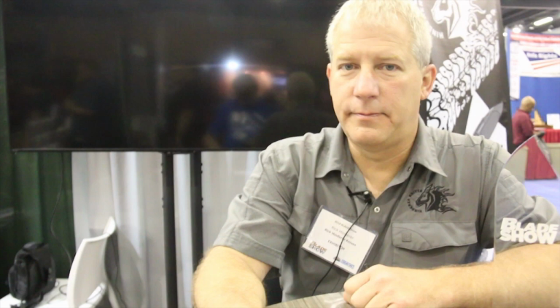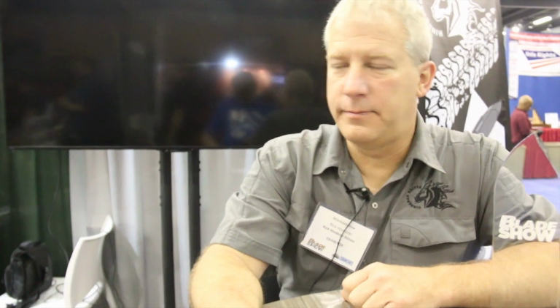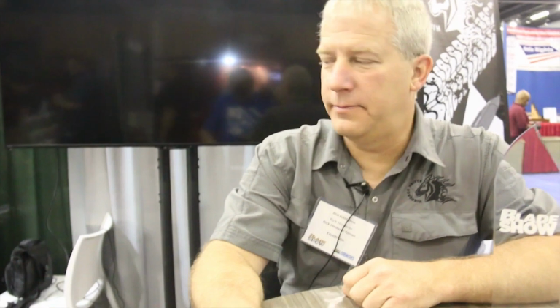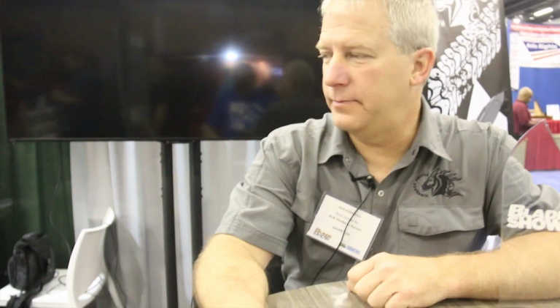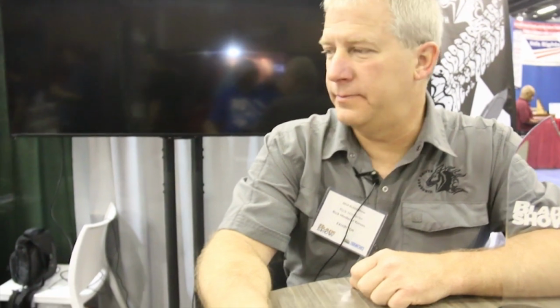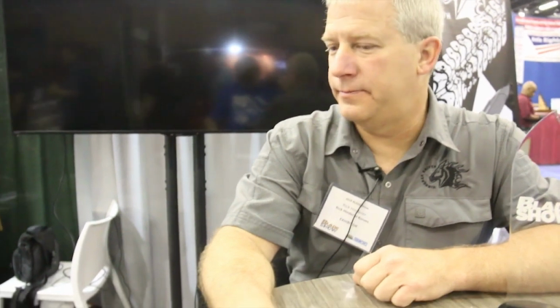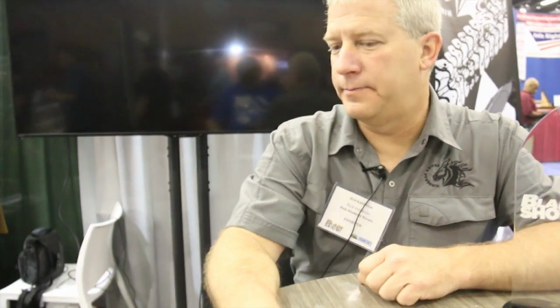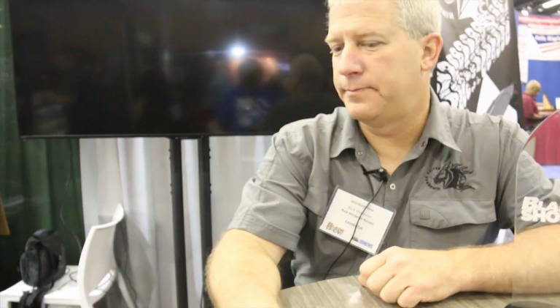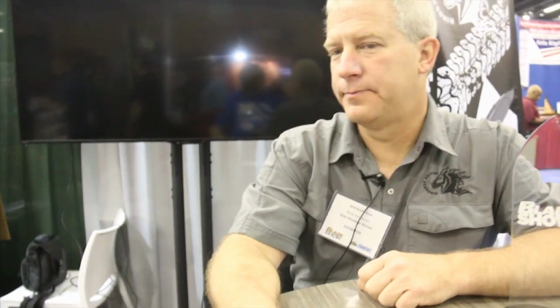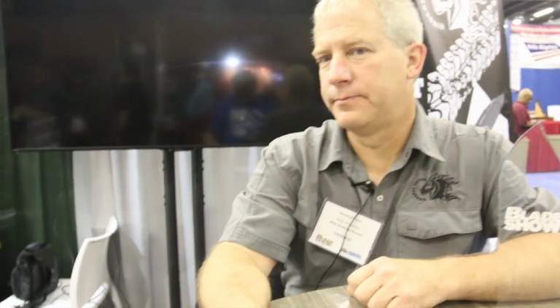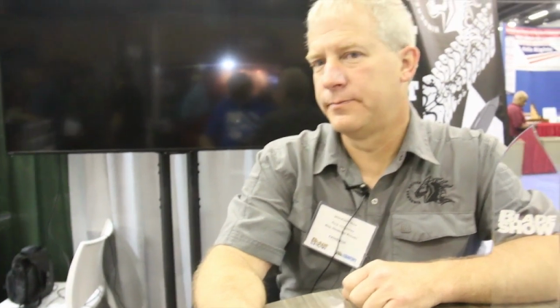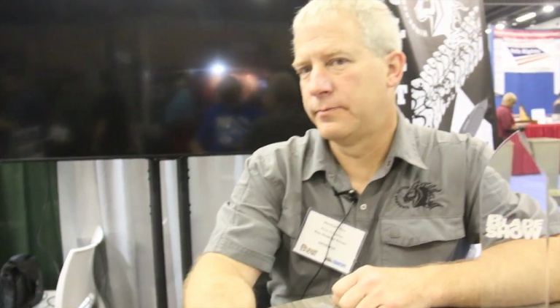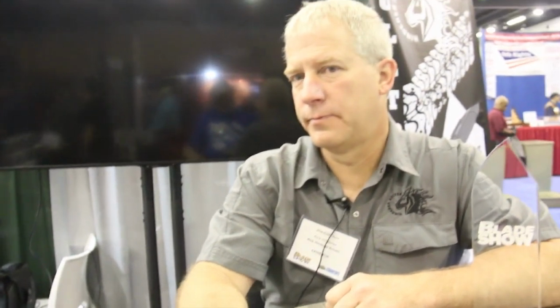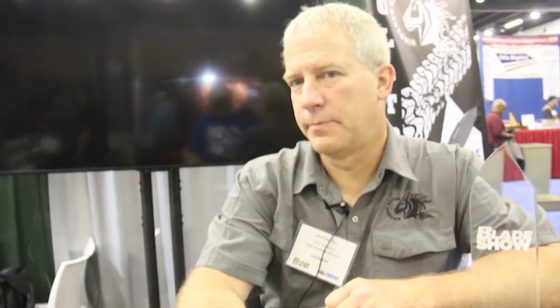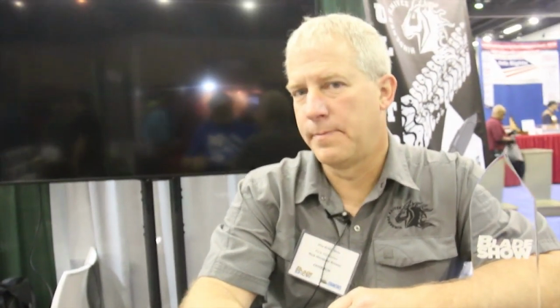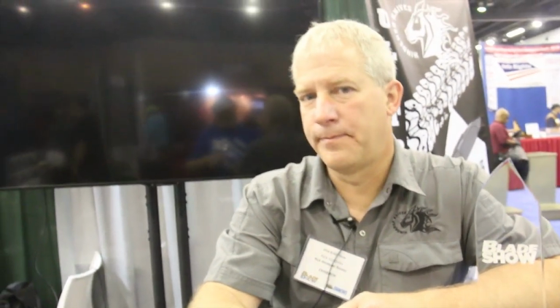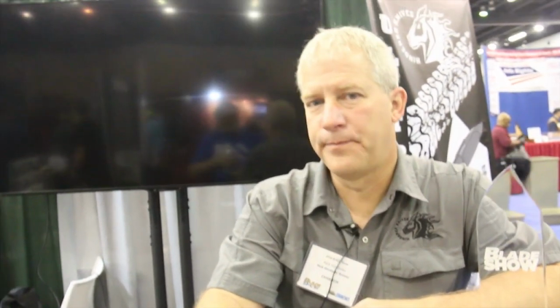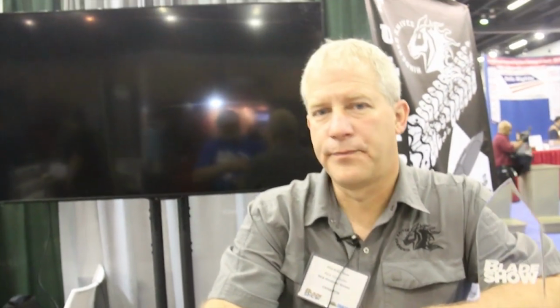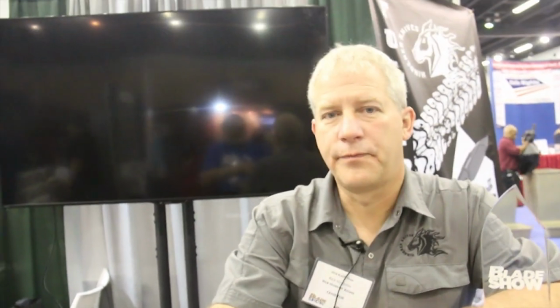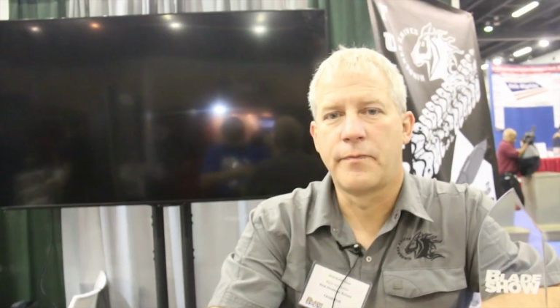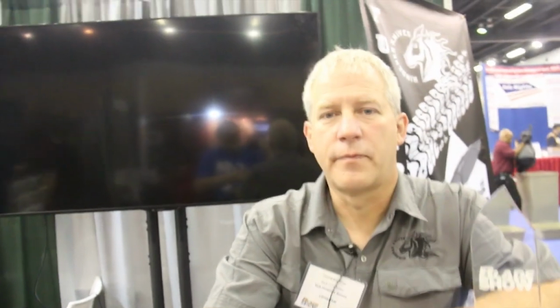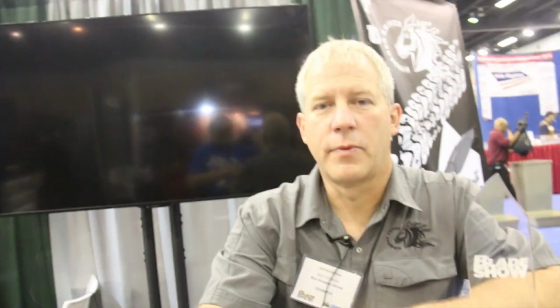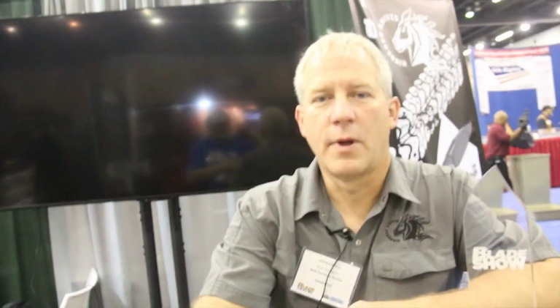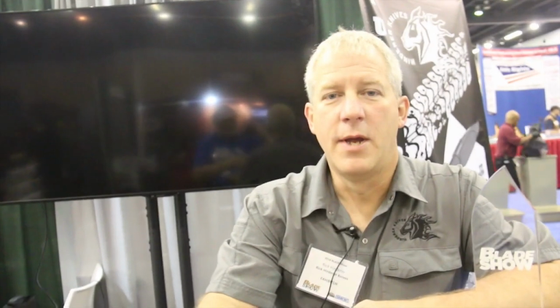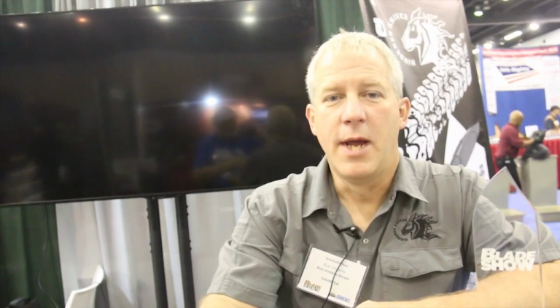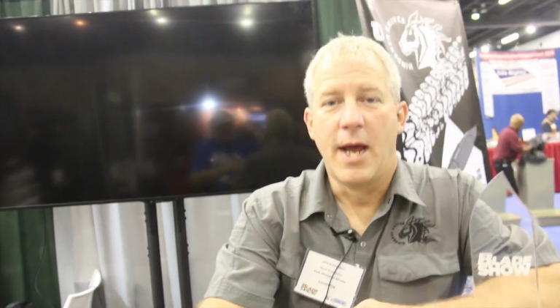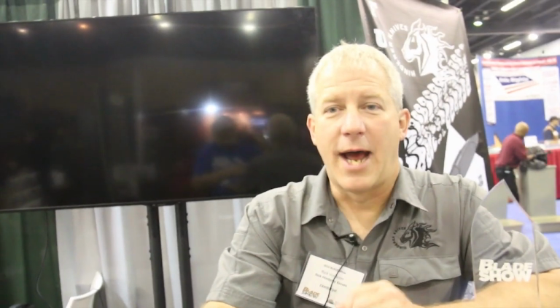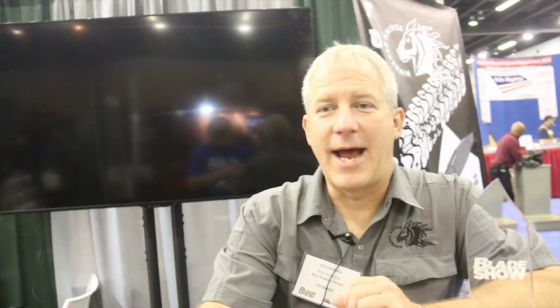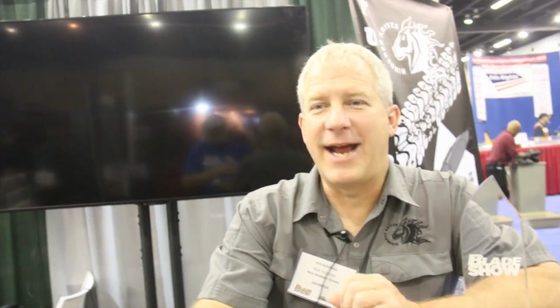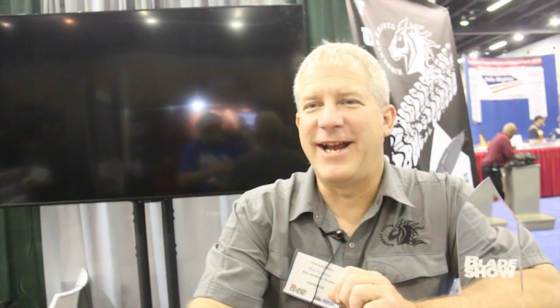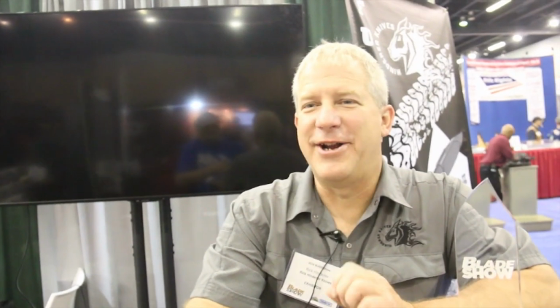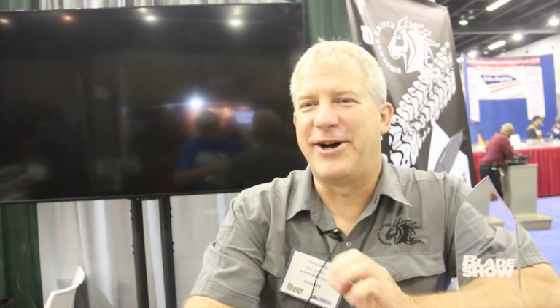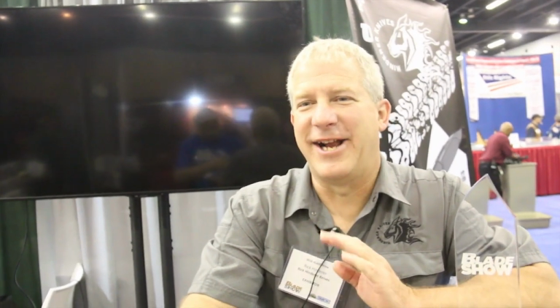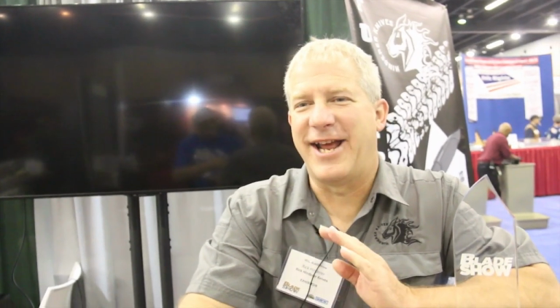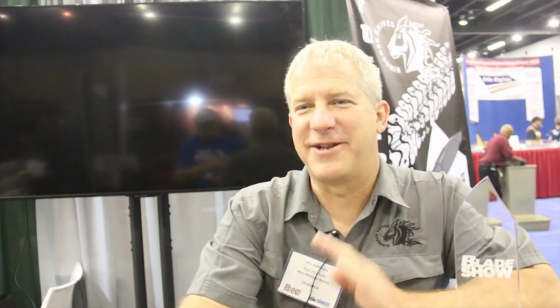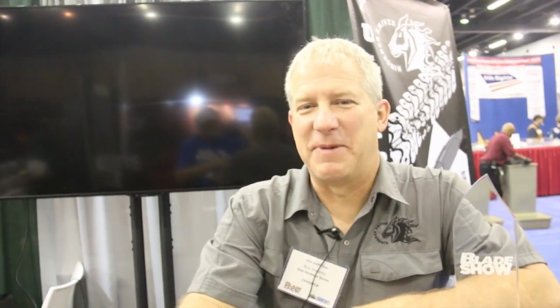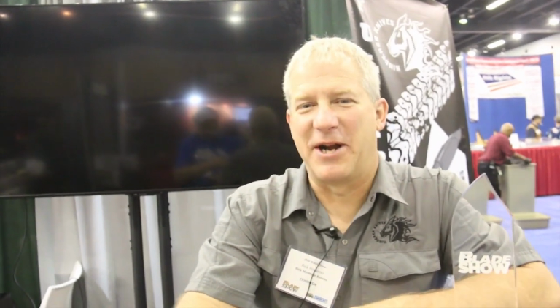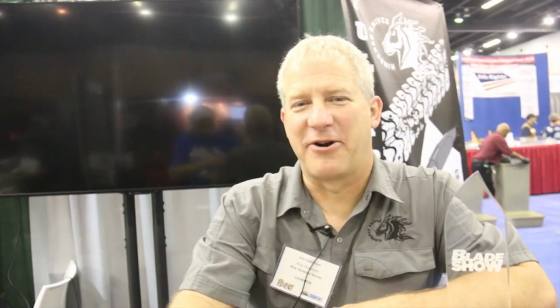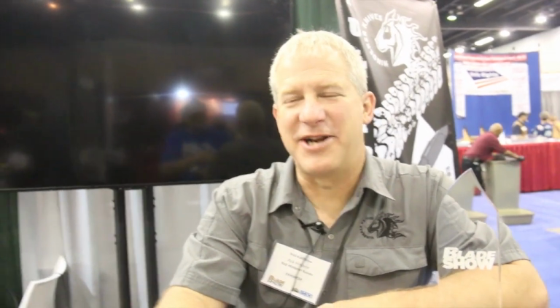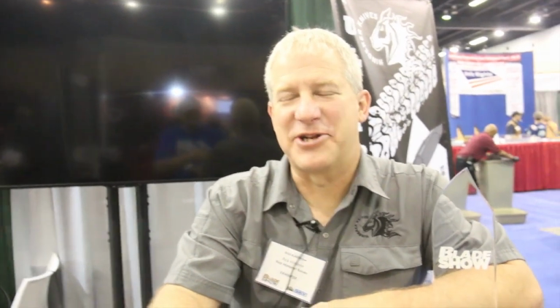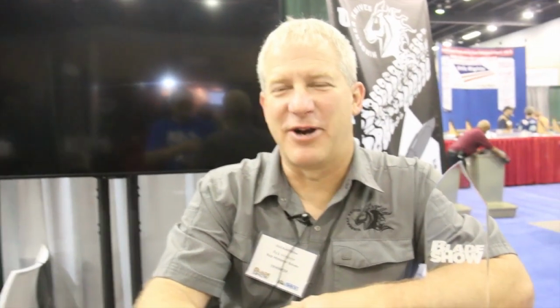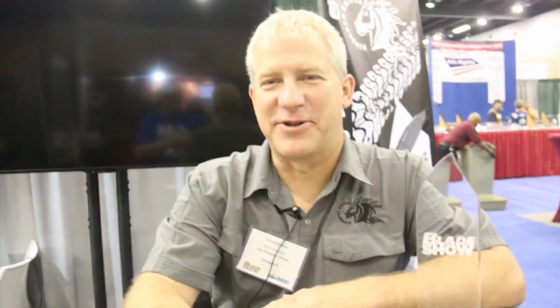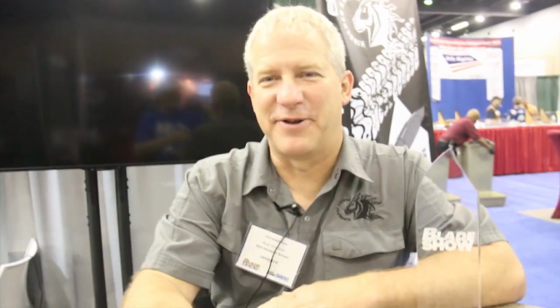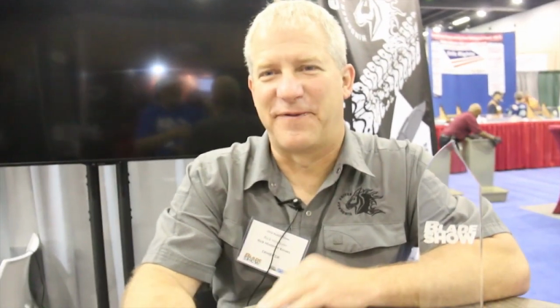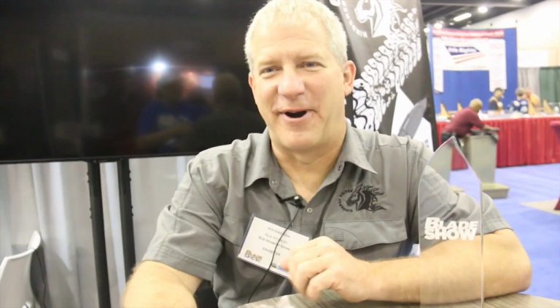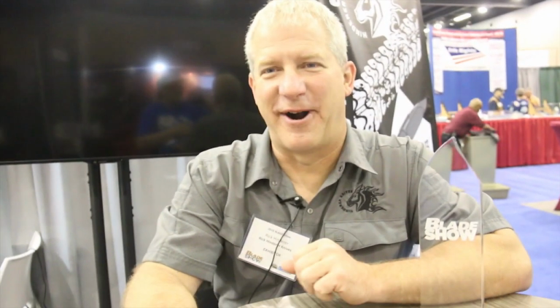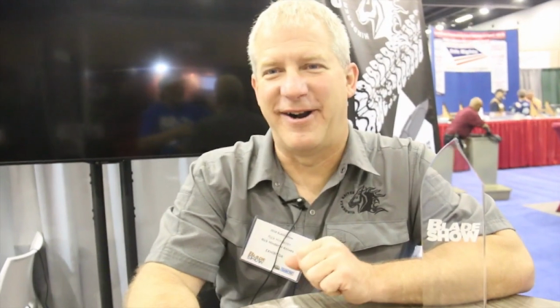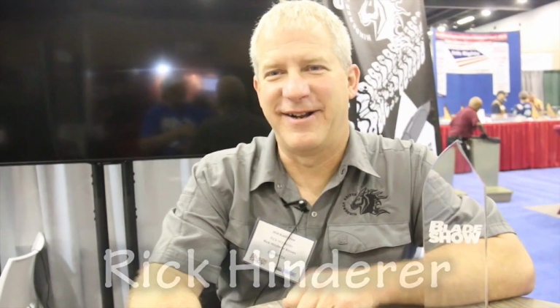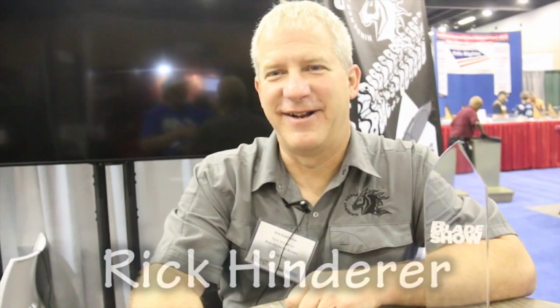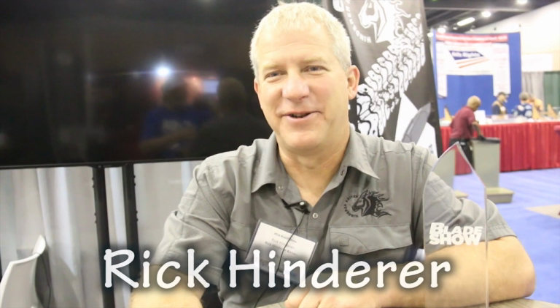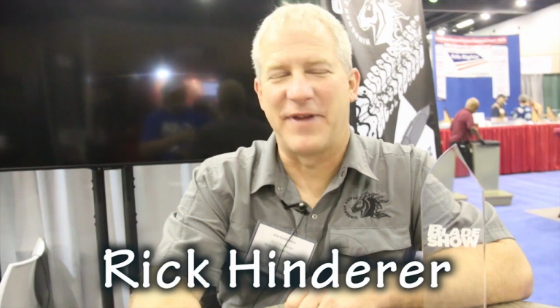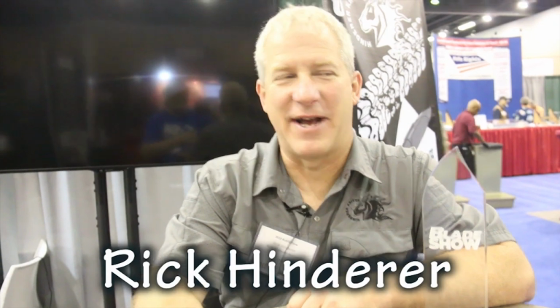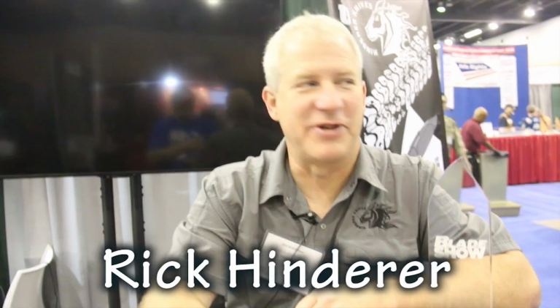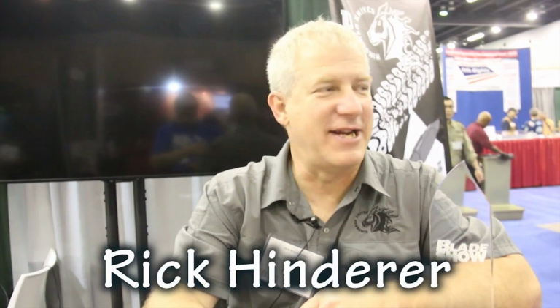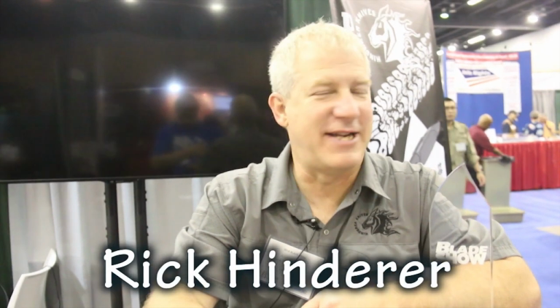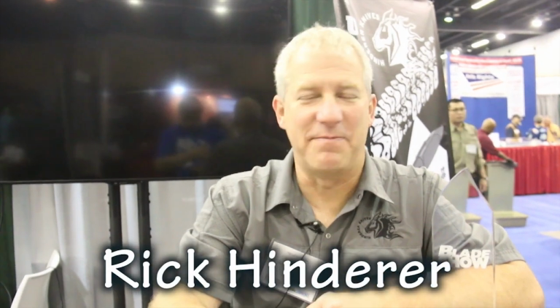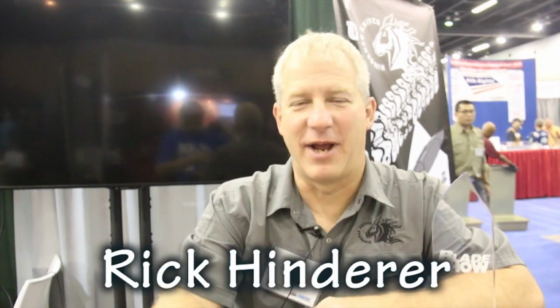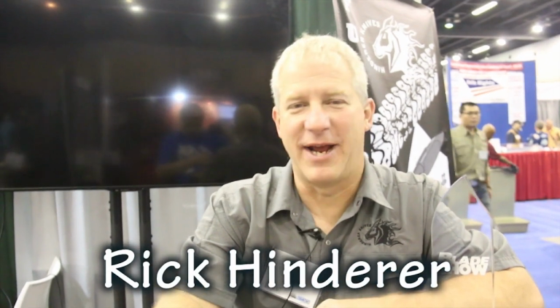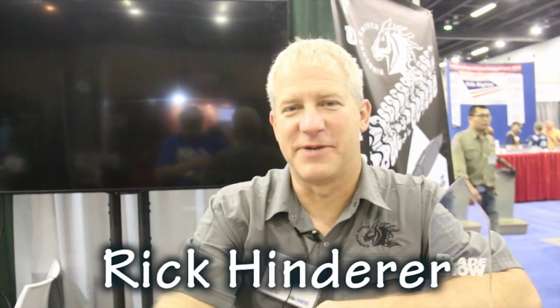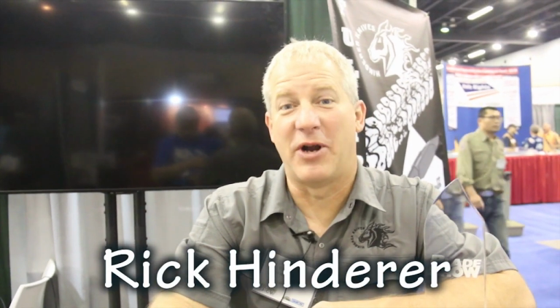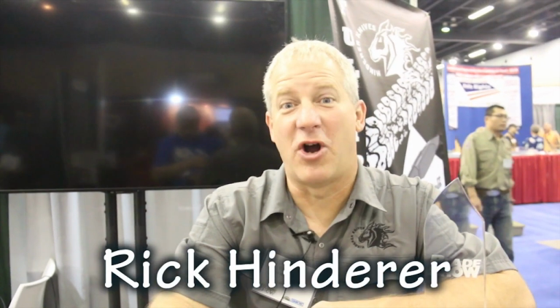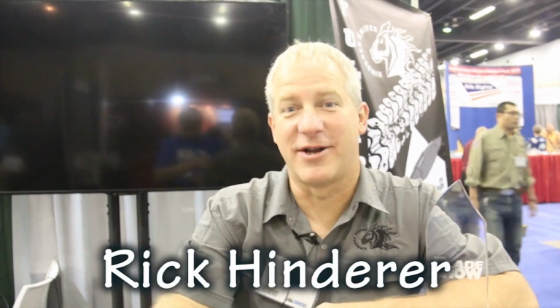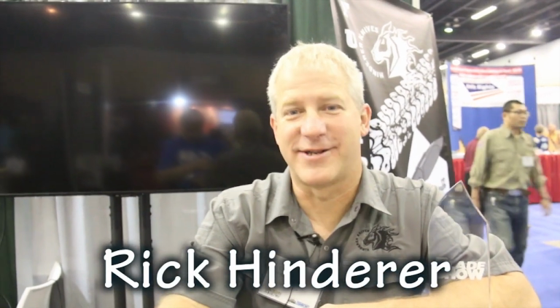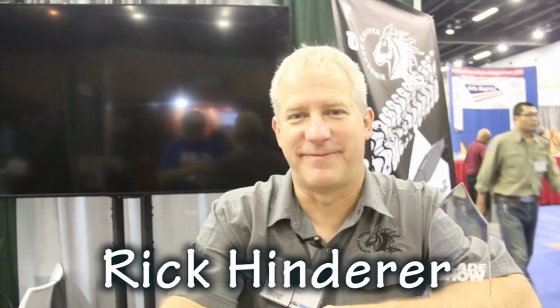We're here at the Blade Show with Rick. How's it going, Rick? How you doing? It's been a great show so far. 2018 Blade has been awesome.